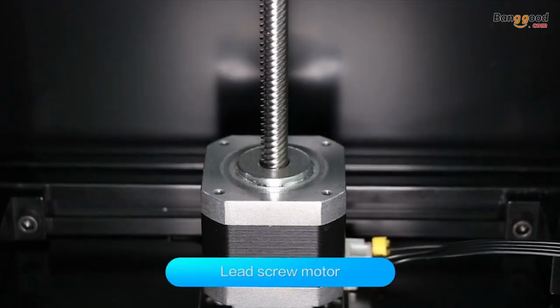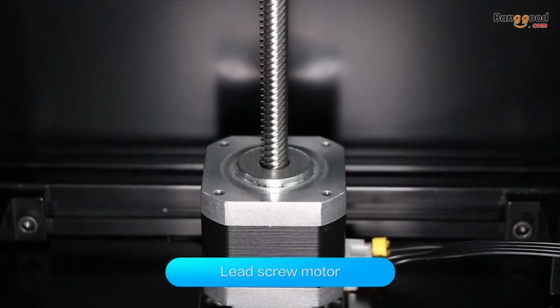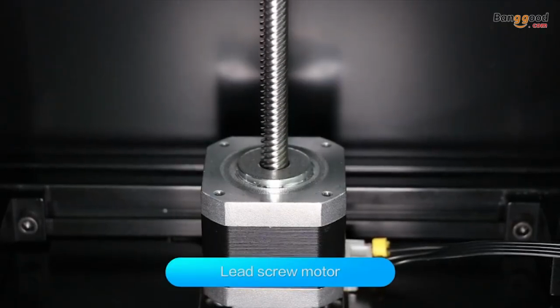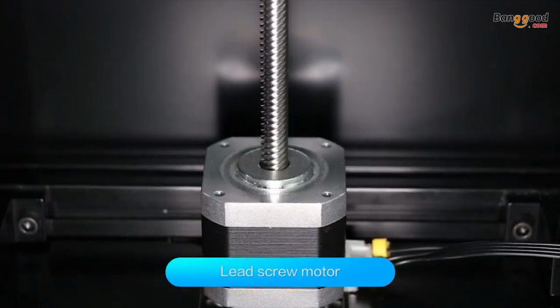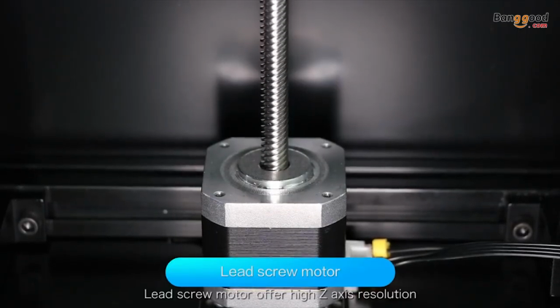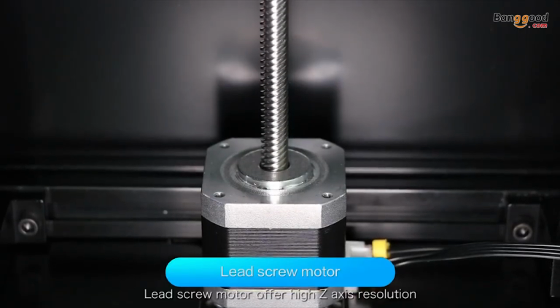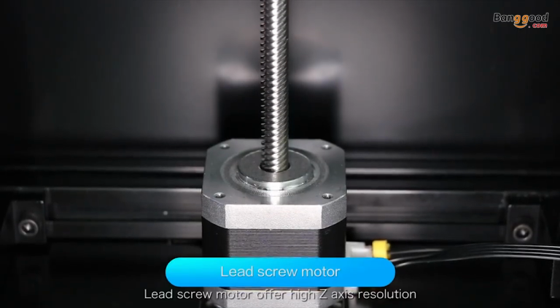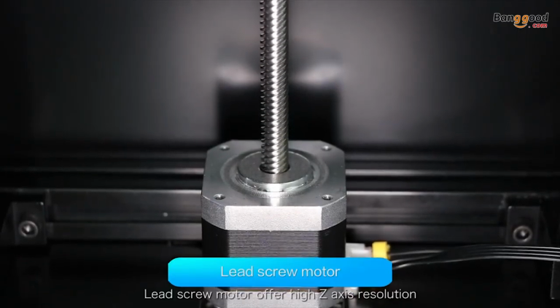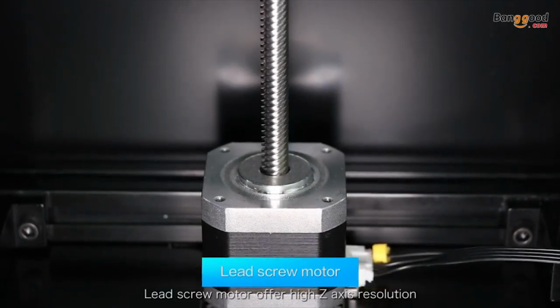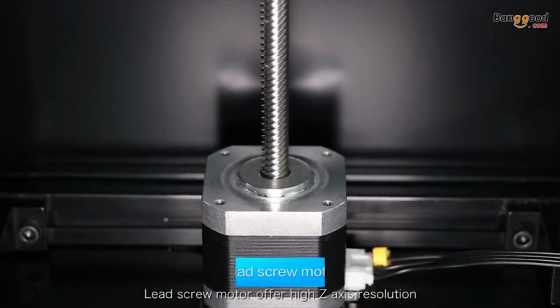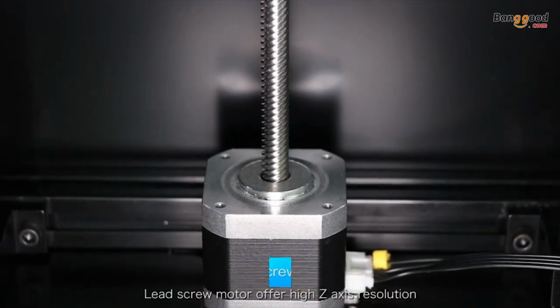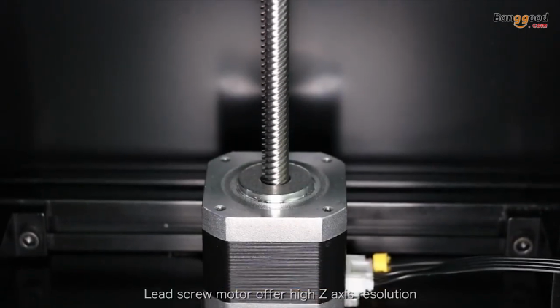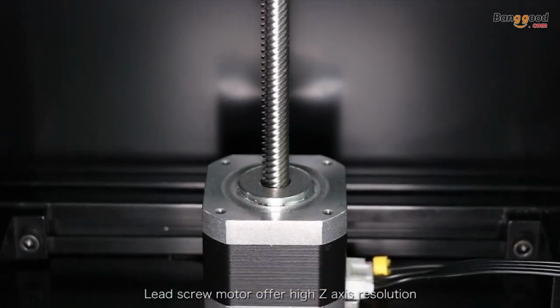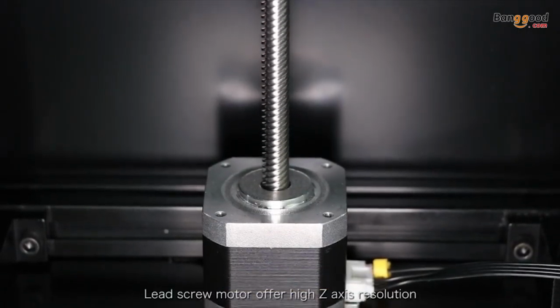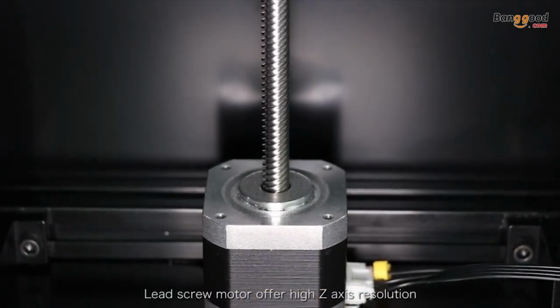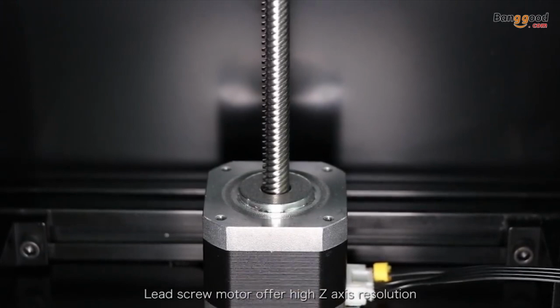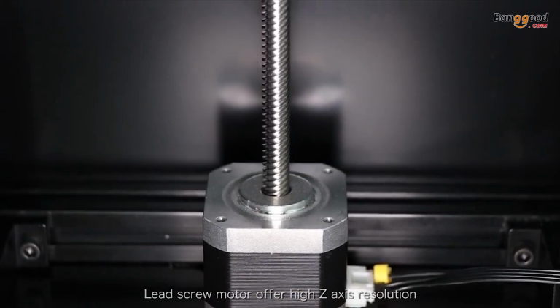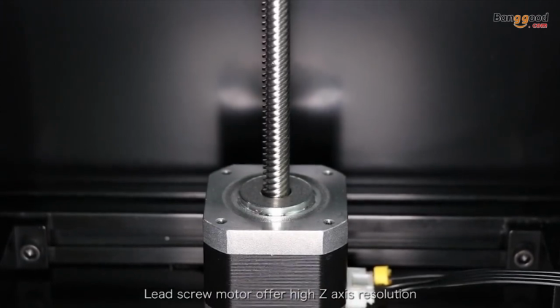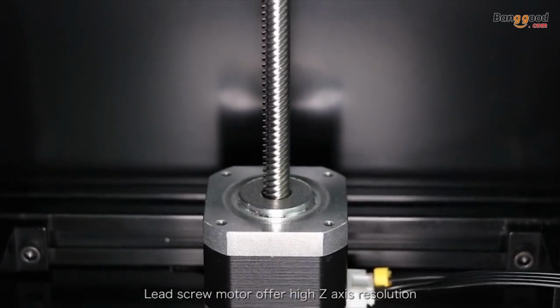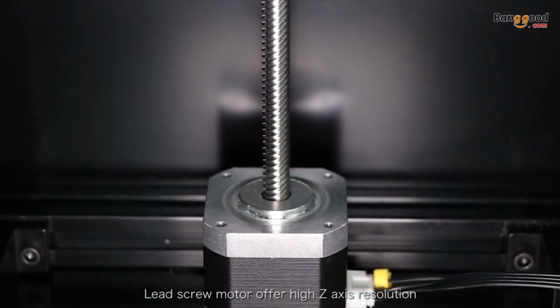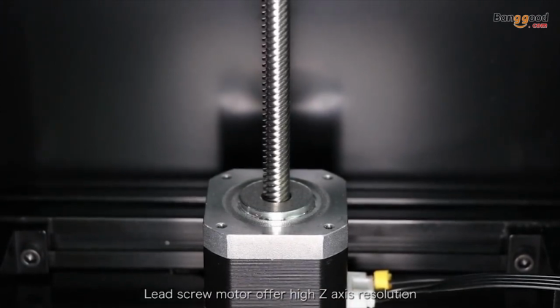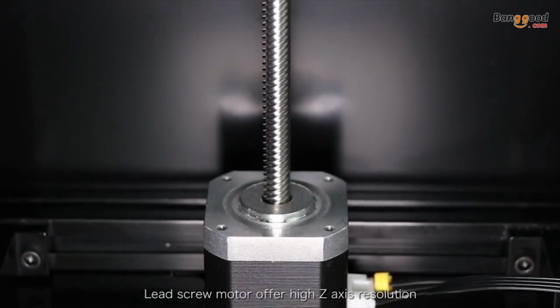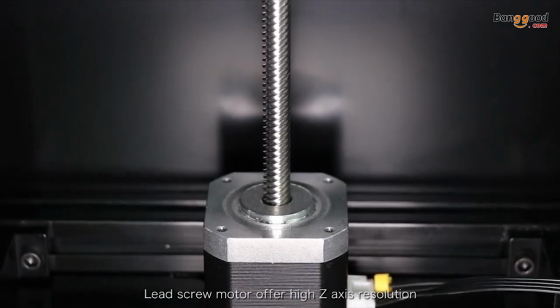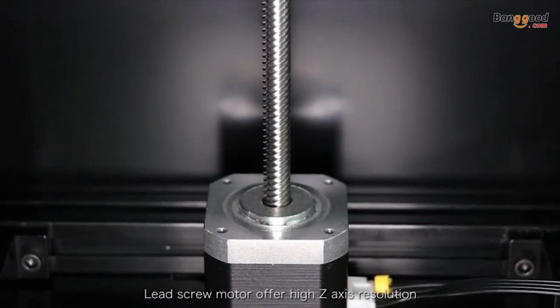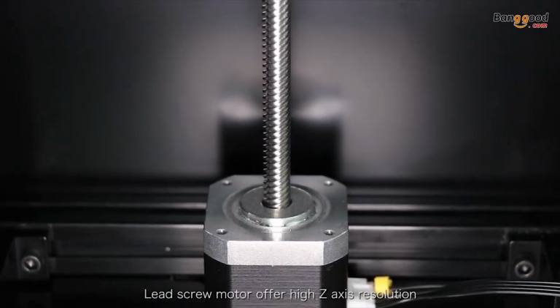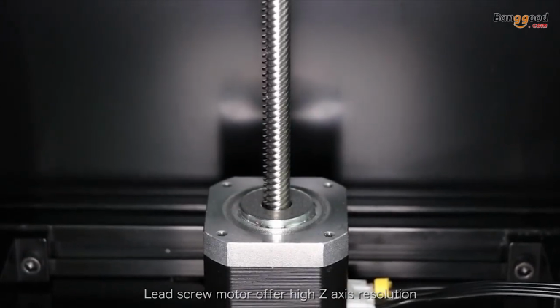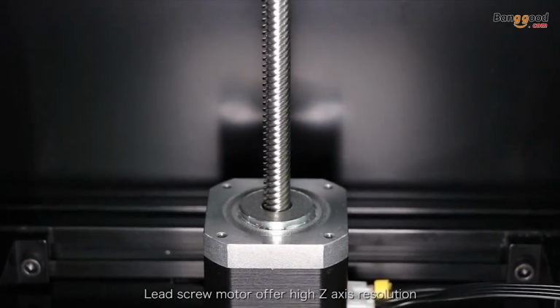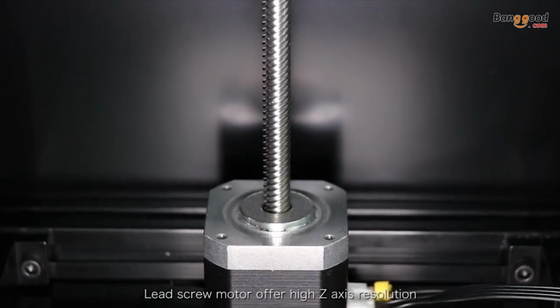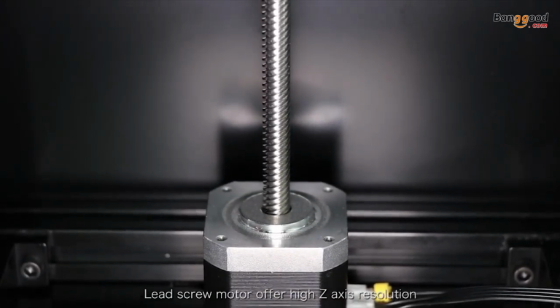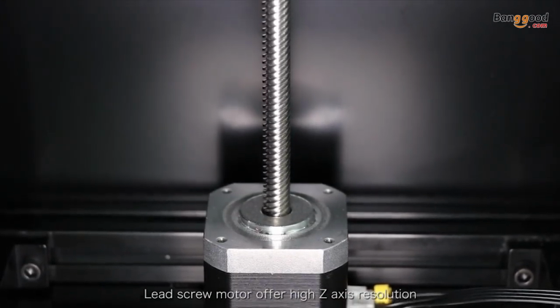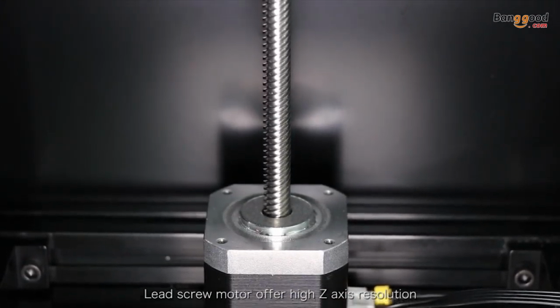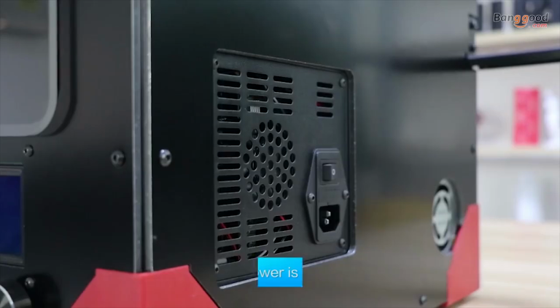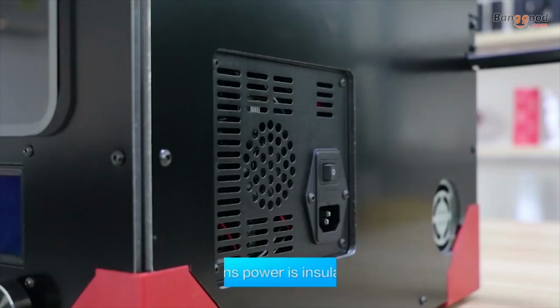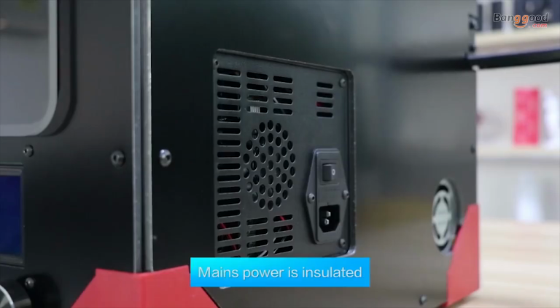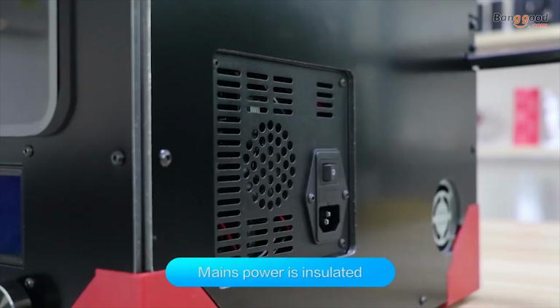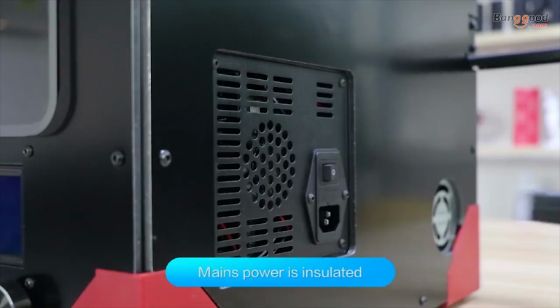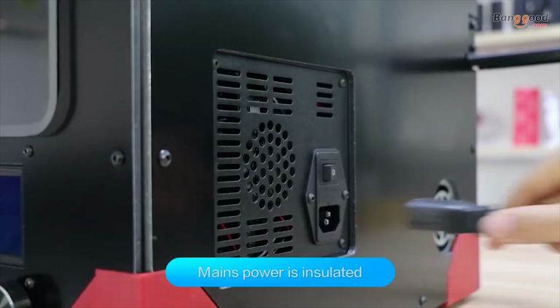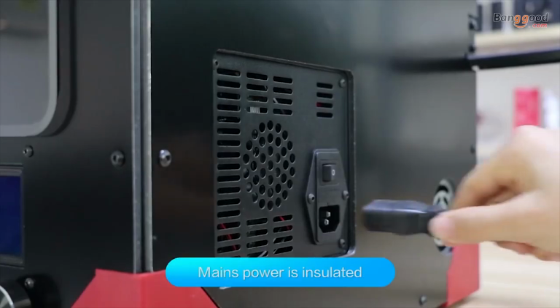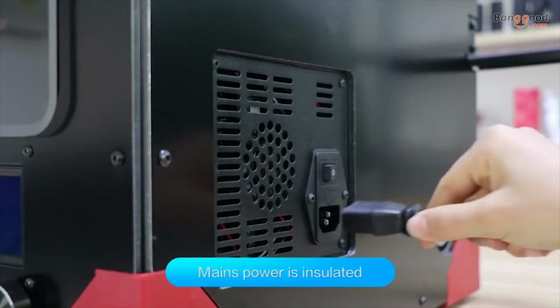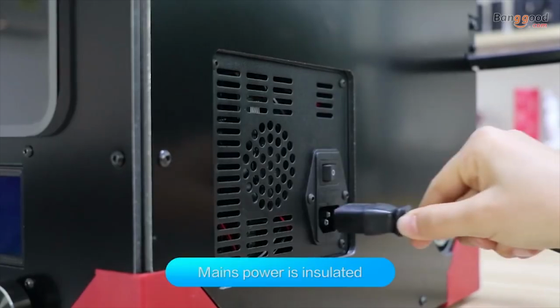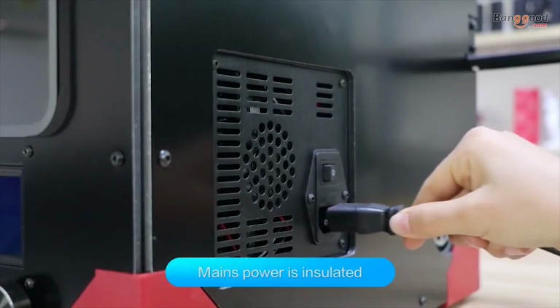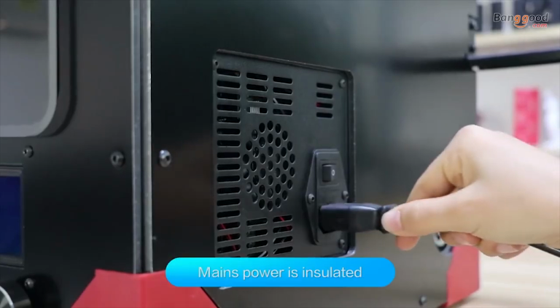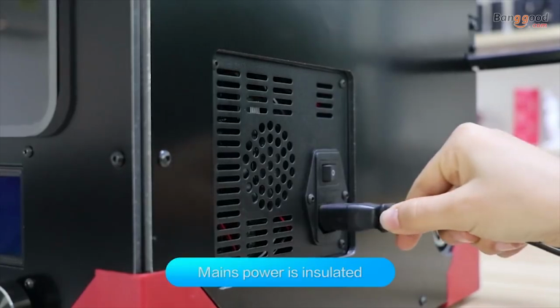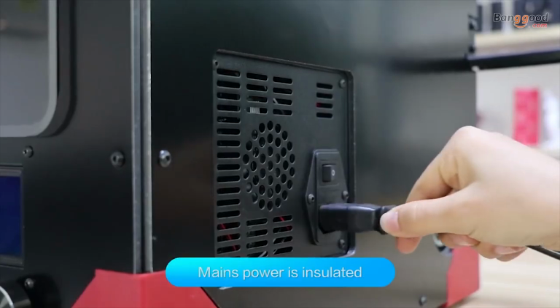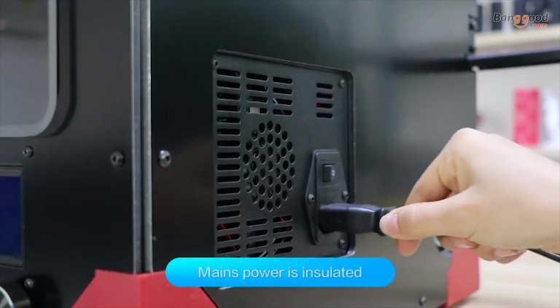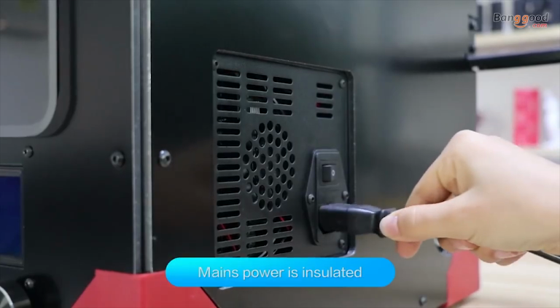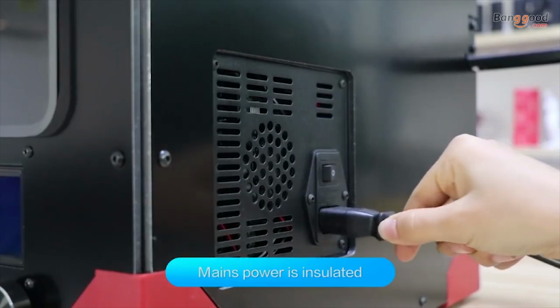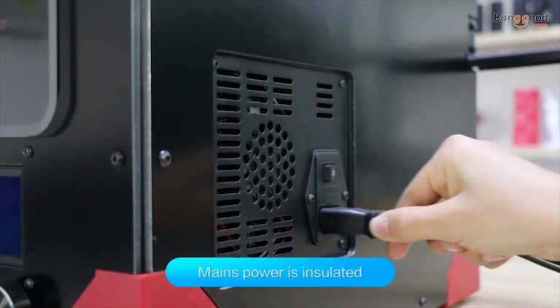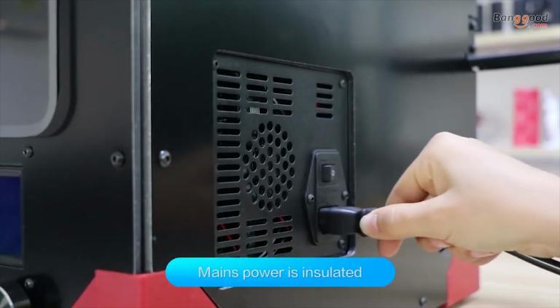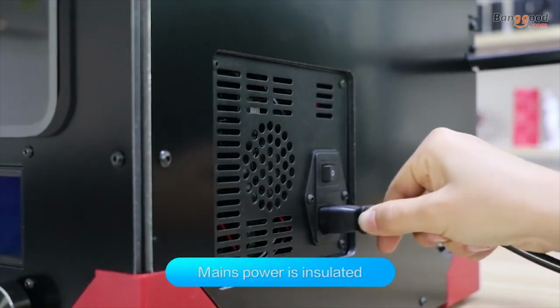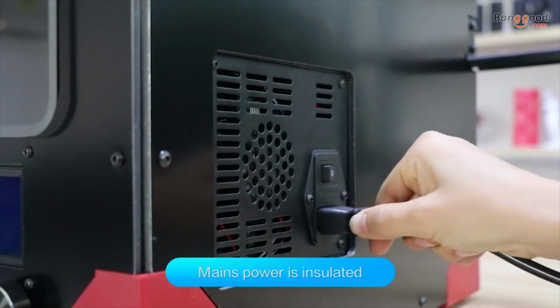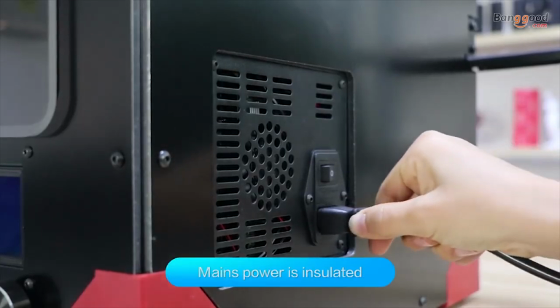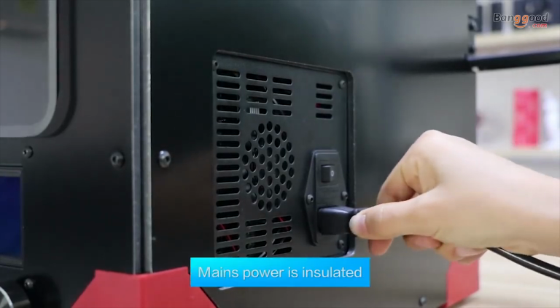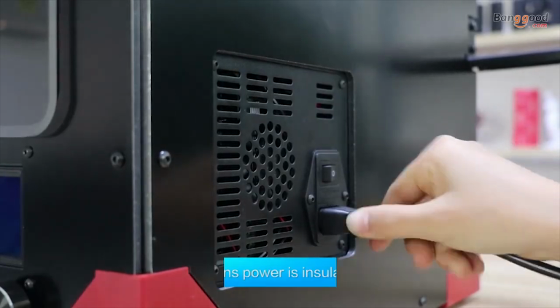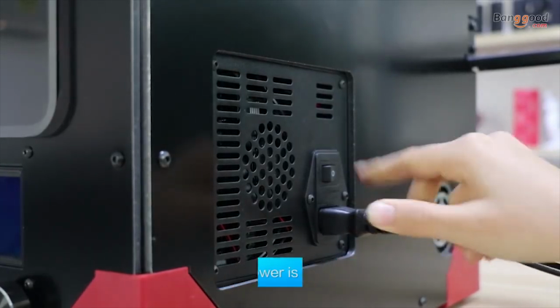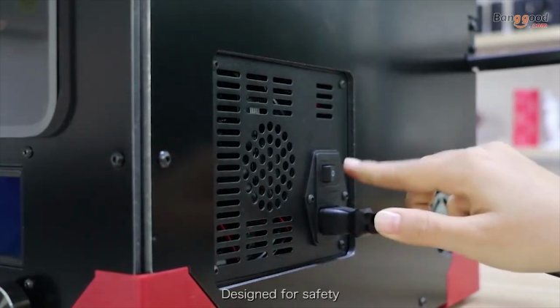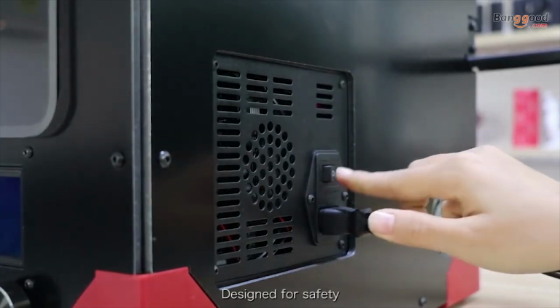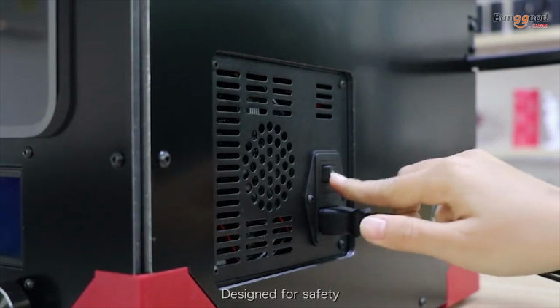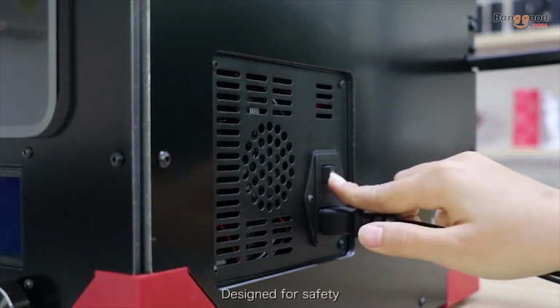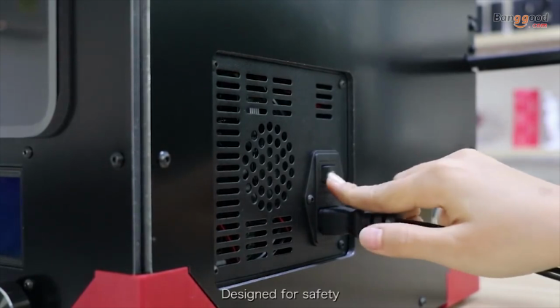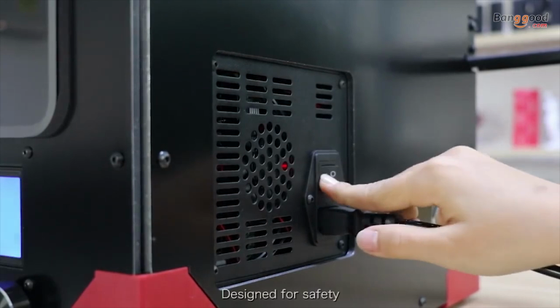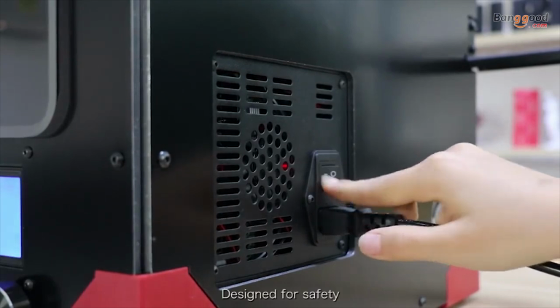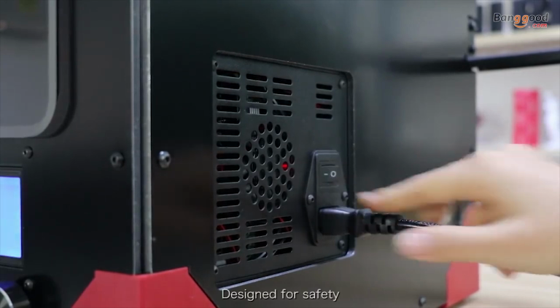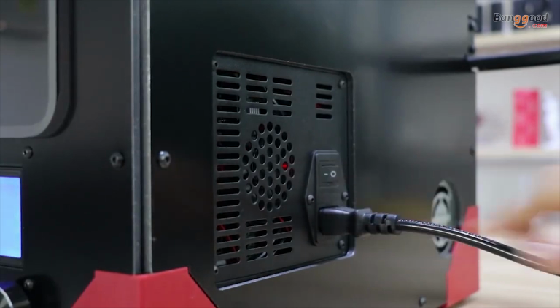The lead screw model offers high Z-axis resolution, and is power insulated, designed for safety.